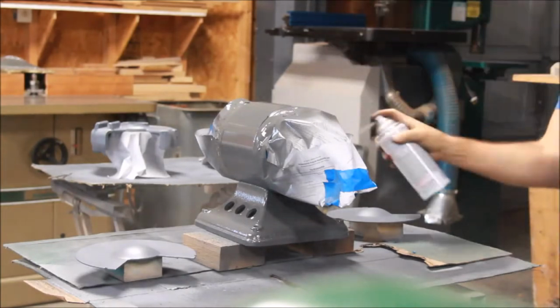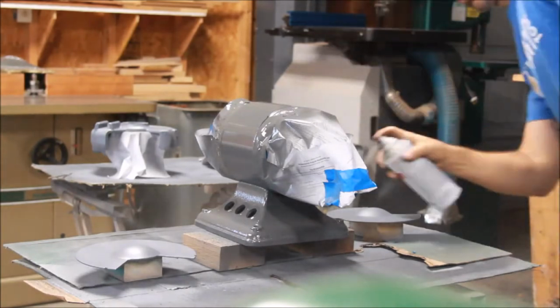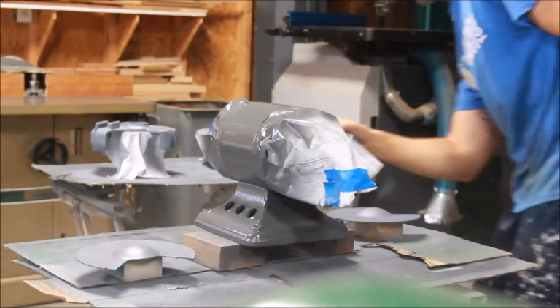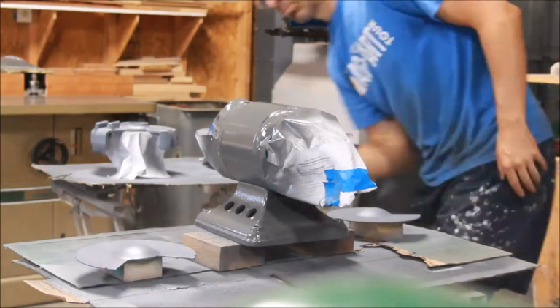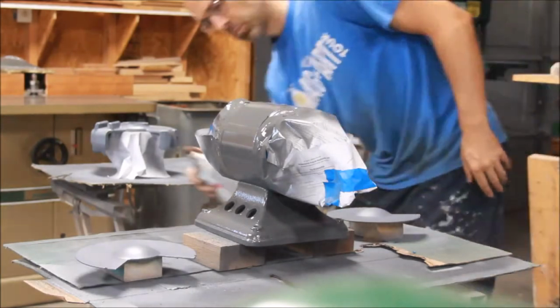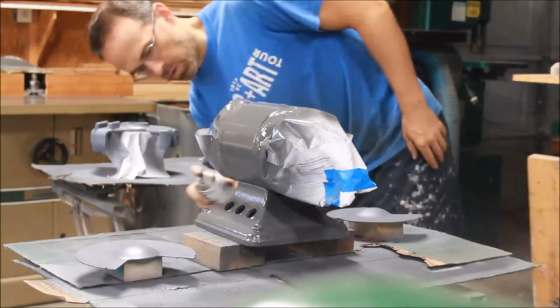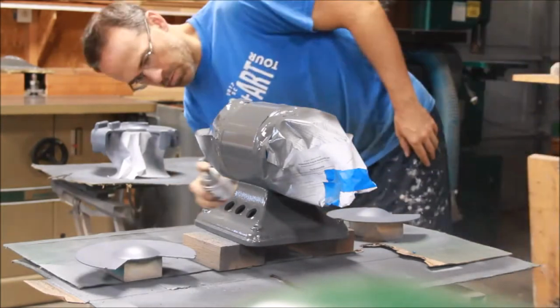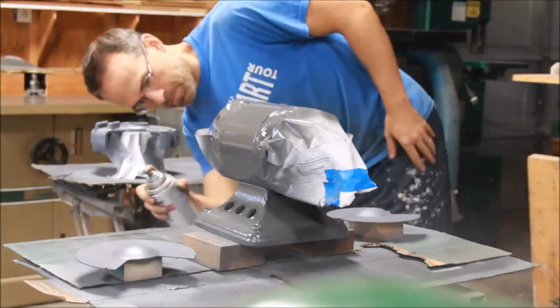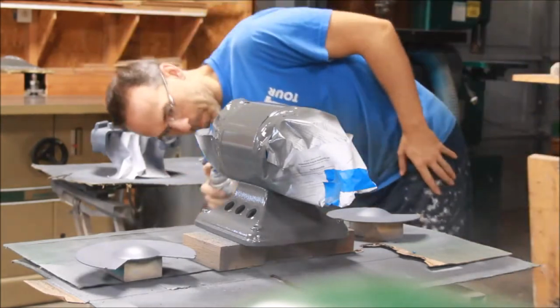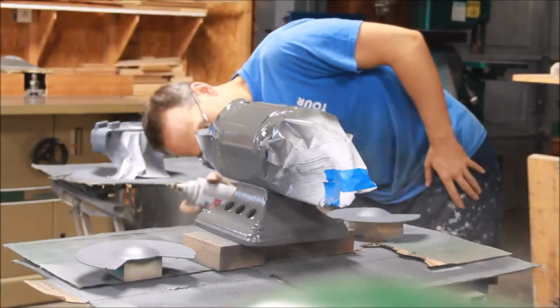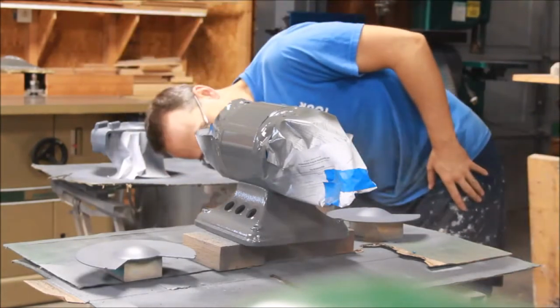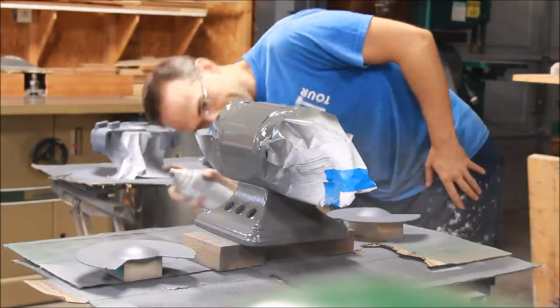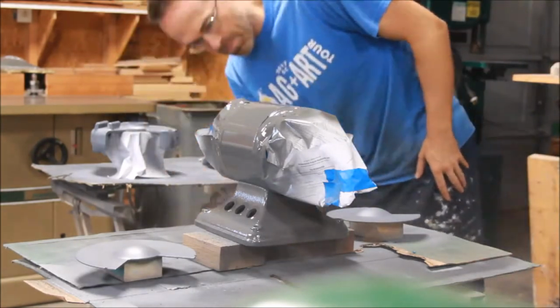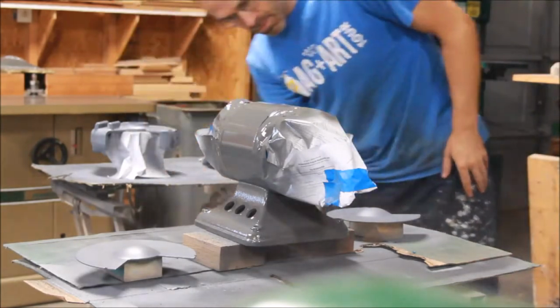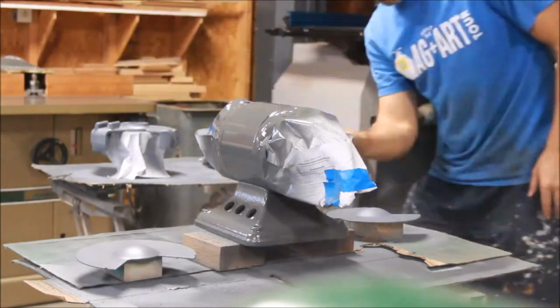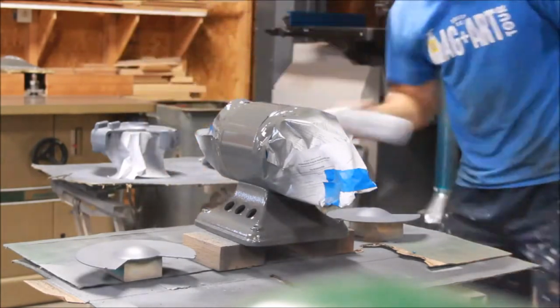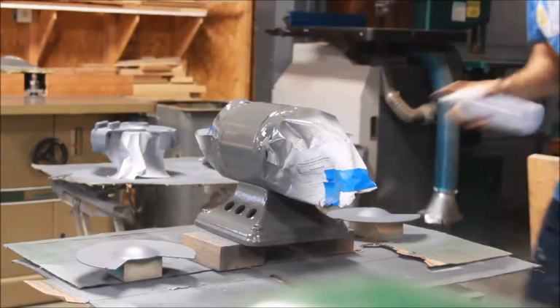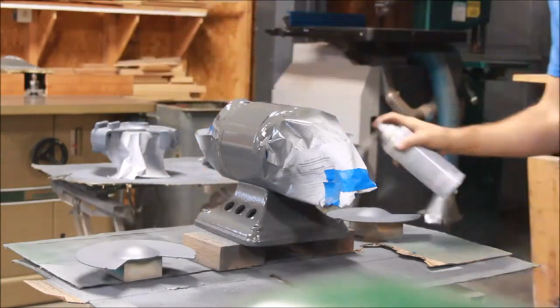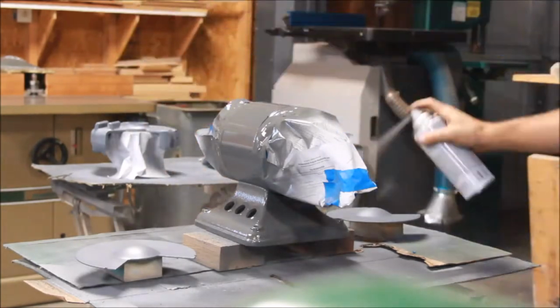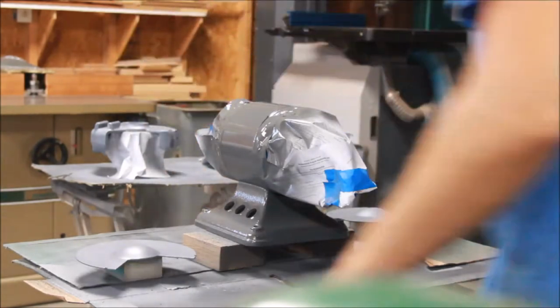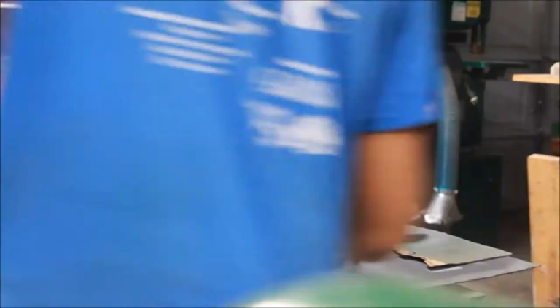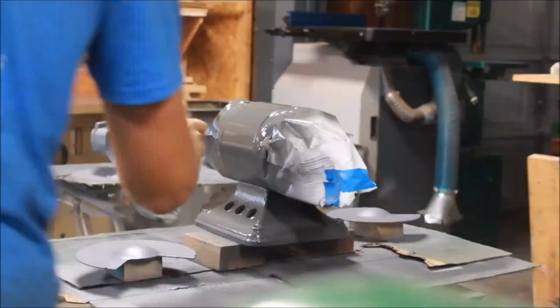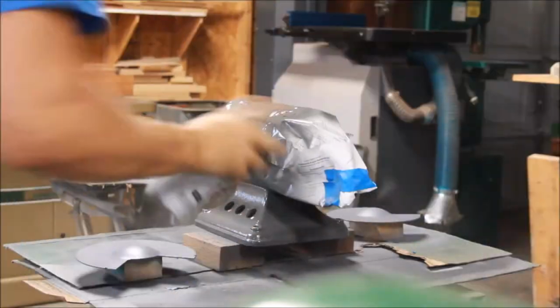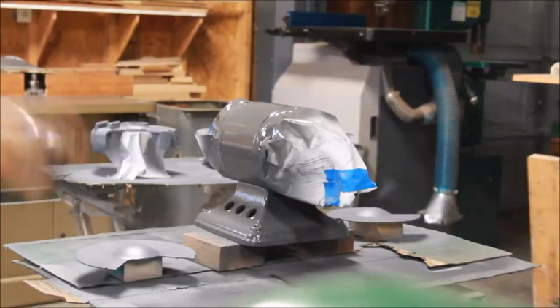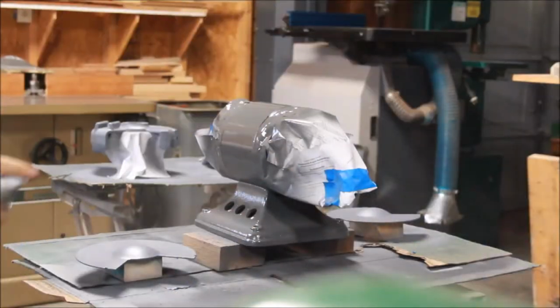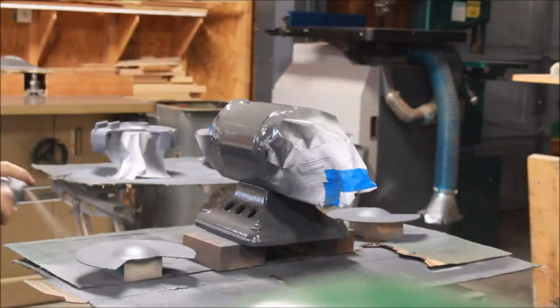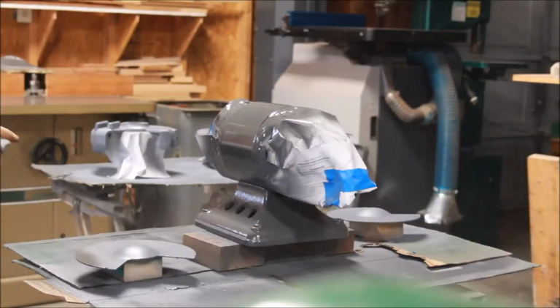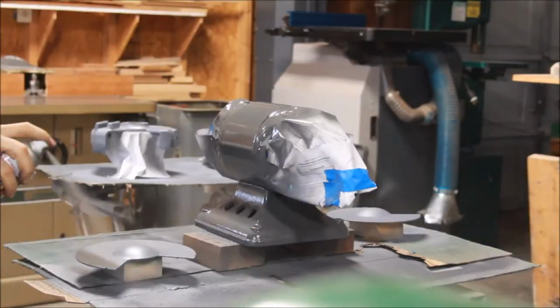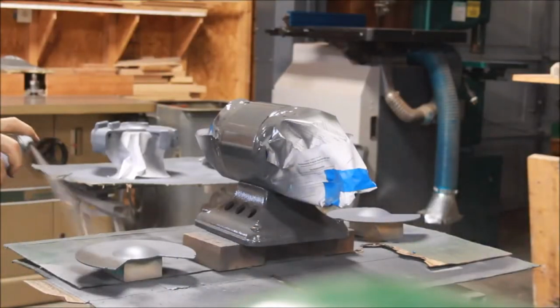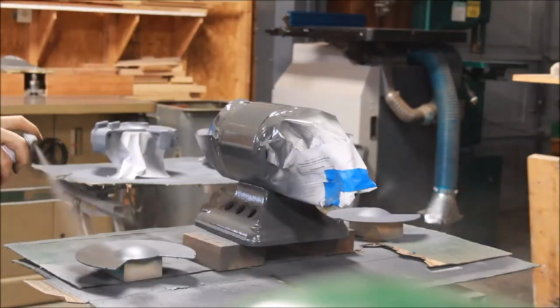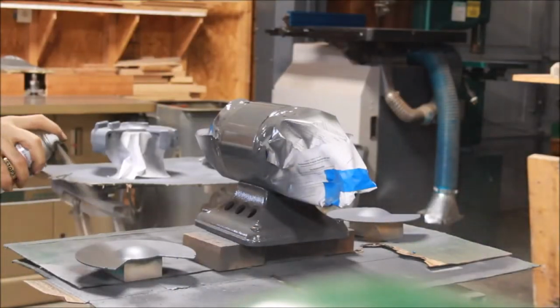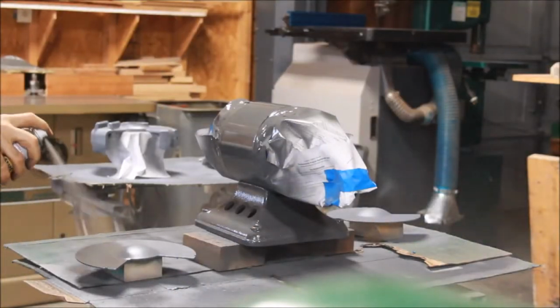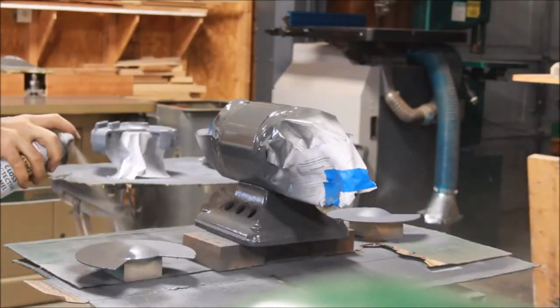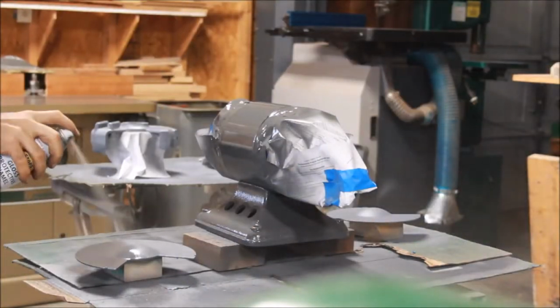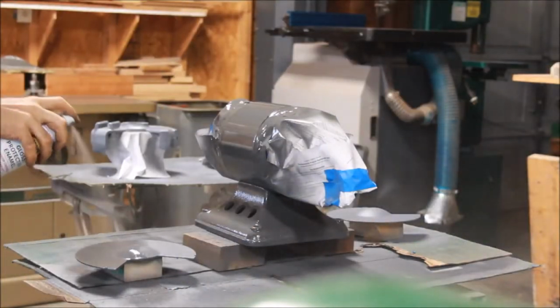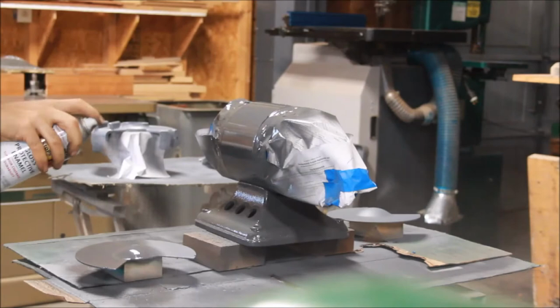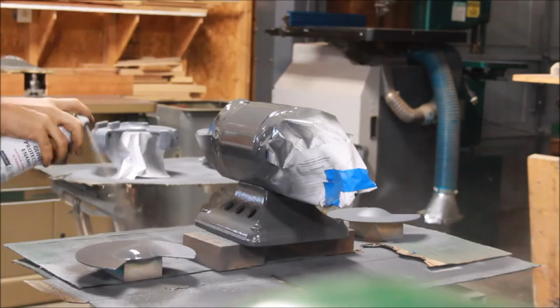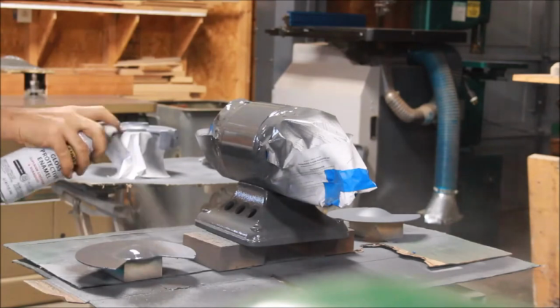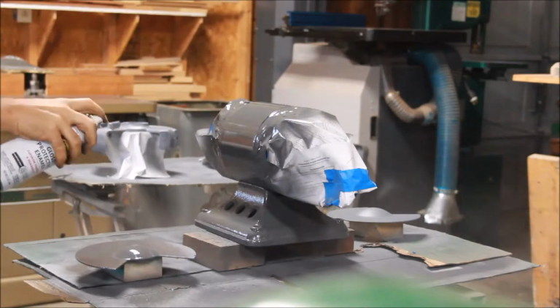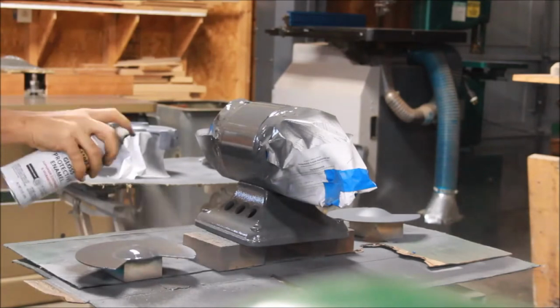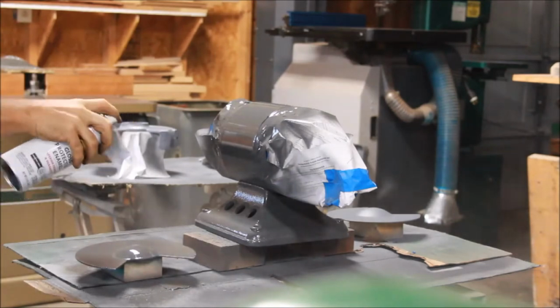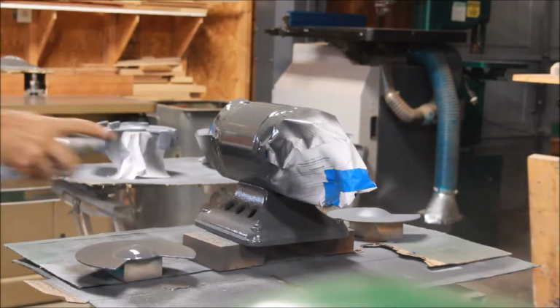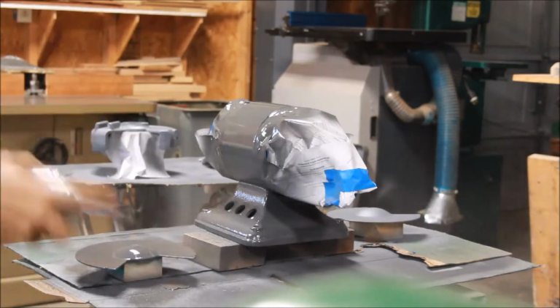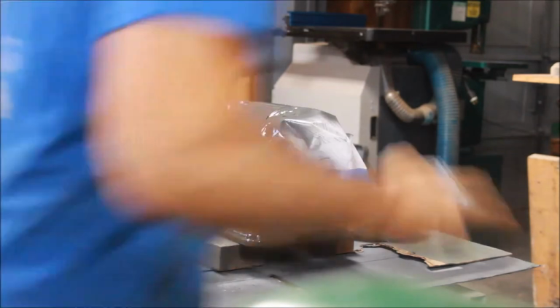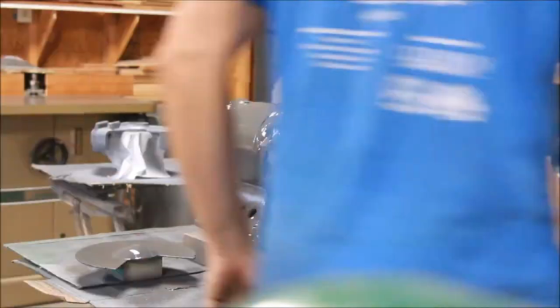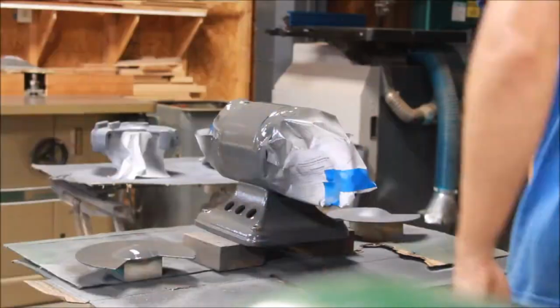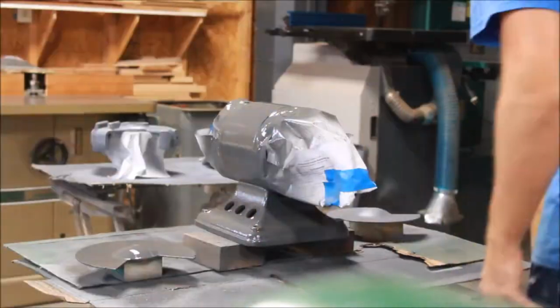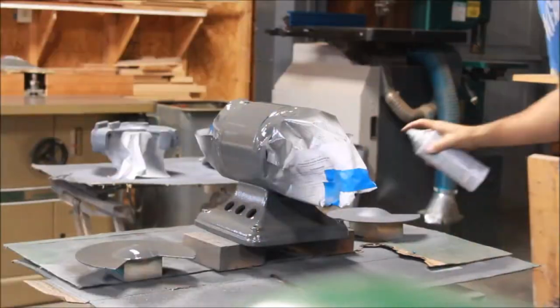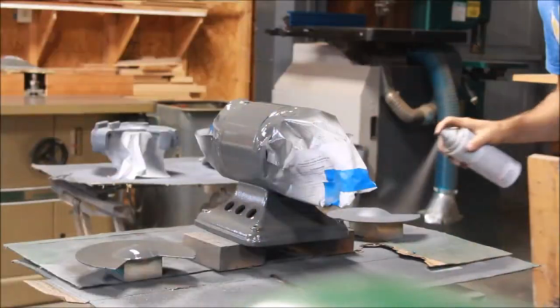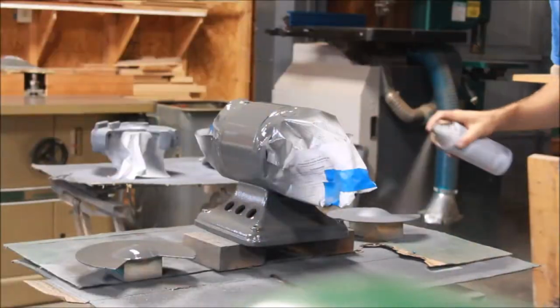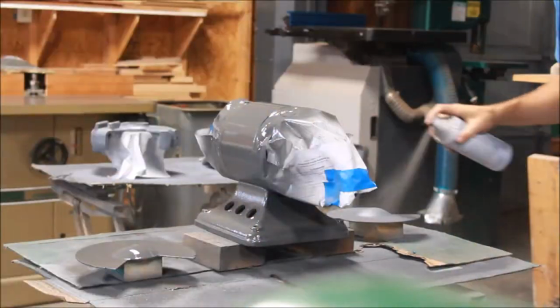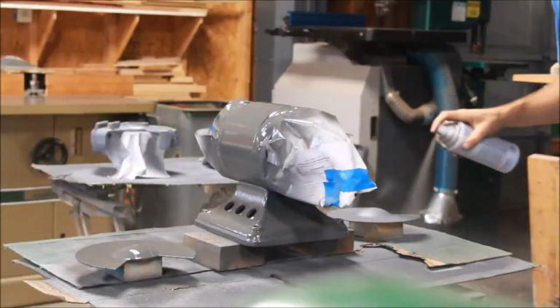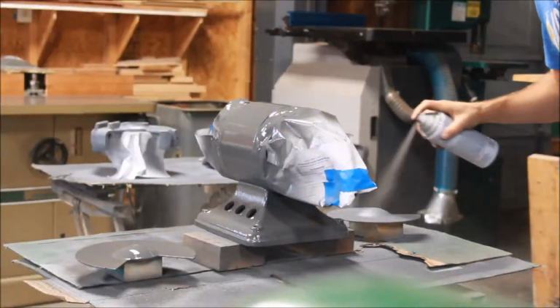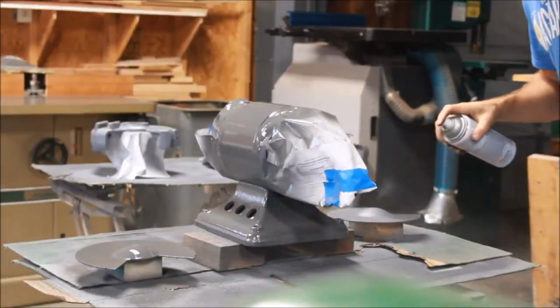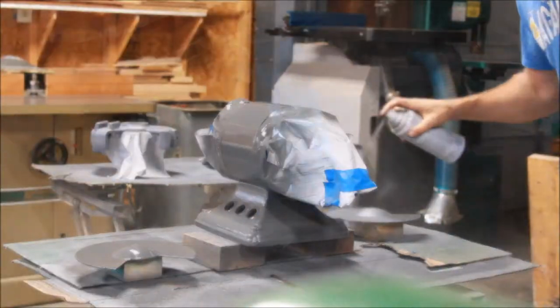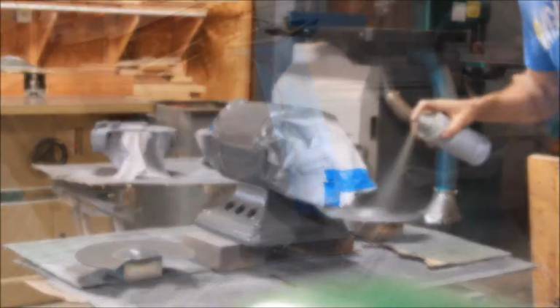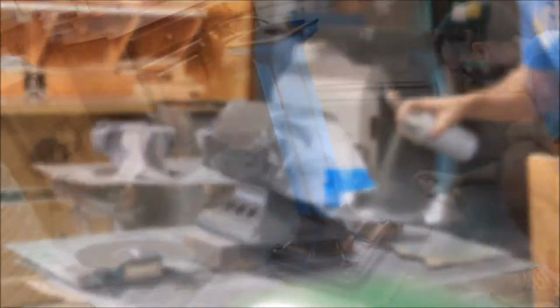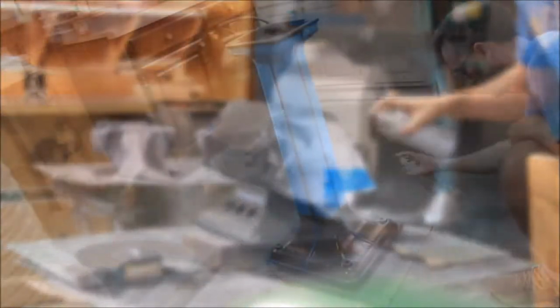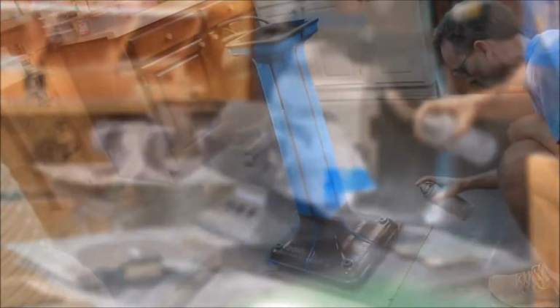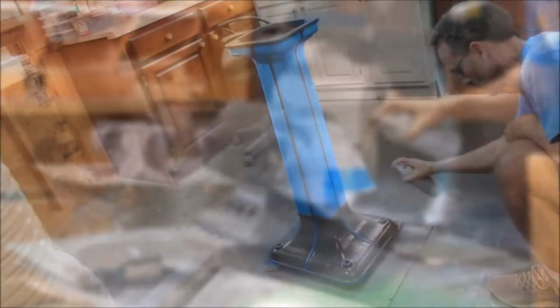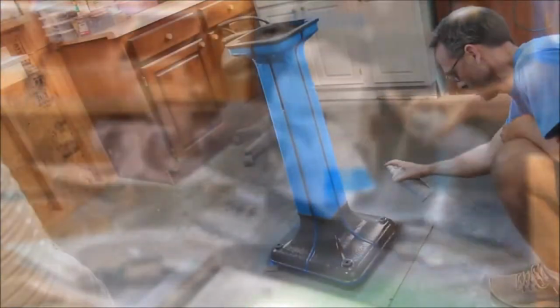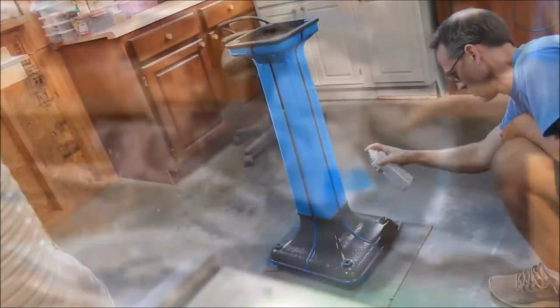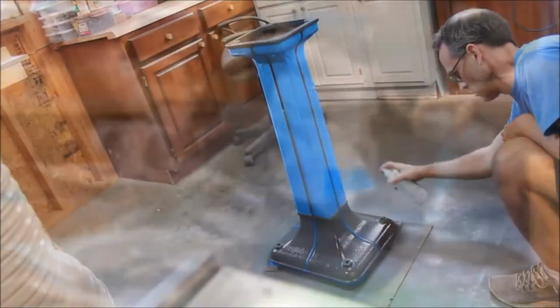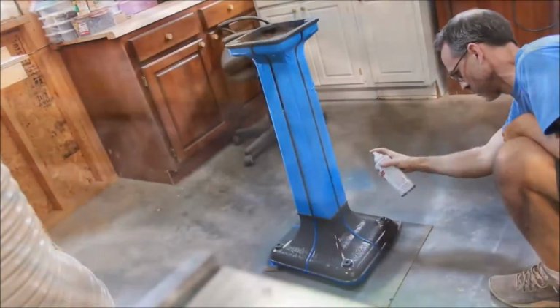I started with primer and now I'm using the enamel top coat on the motor. I taped off the end bells.